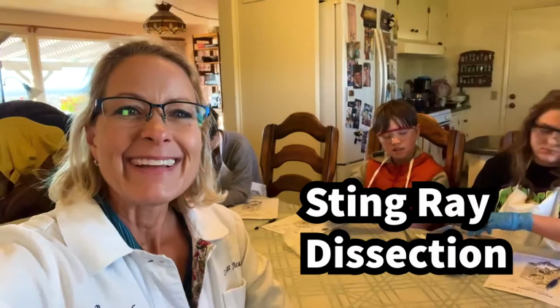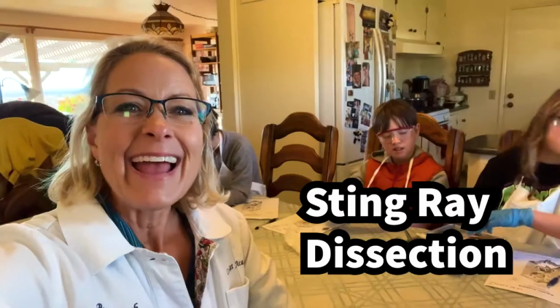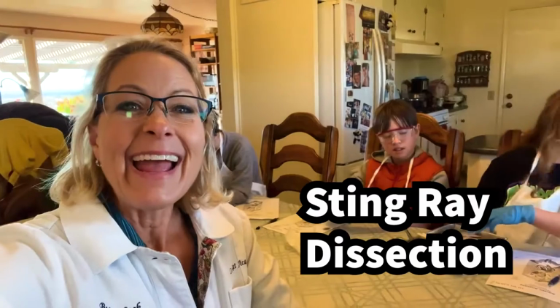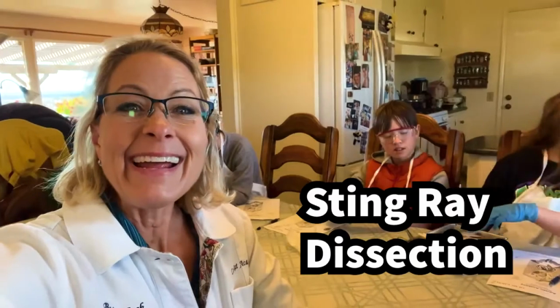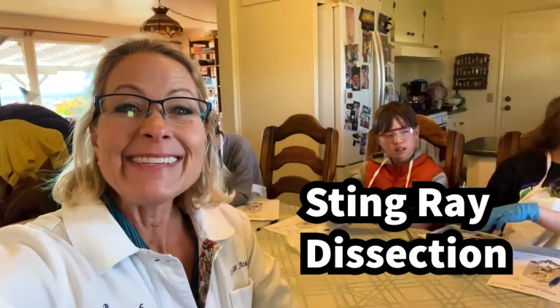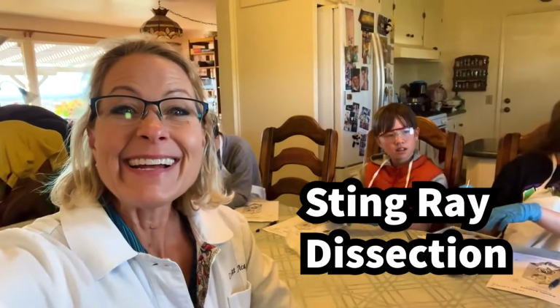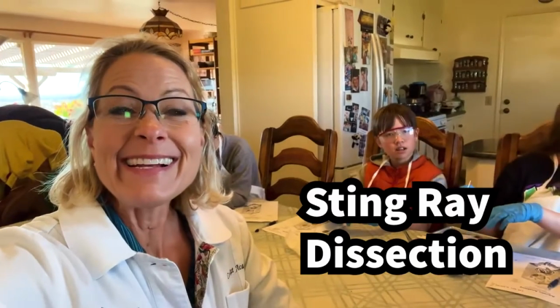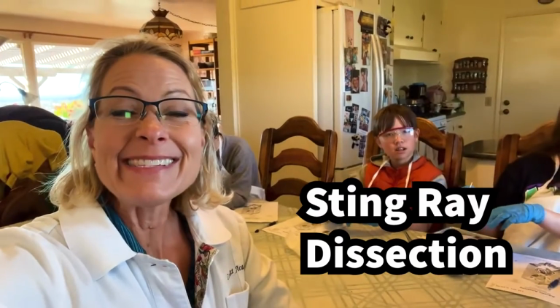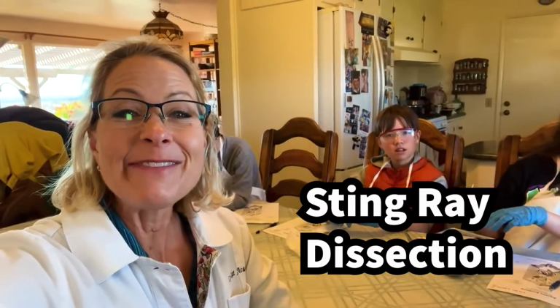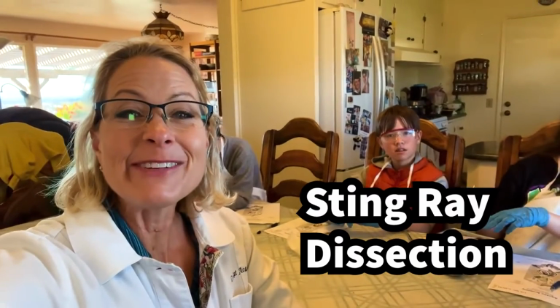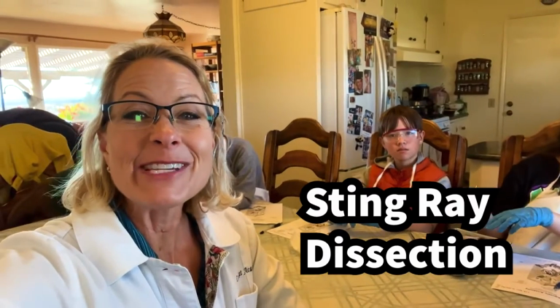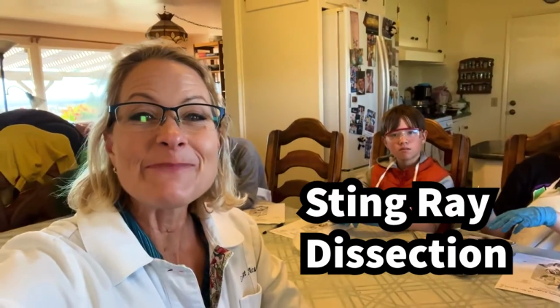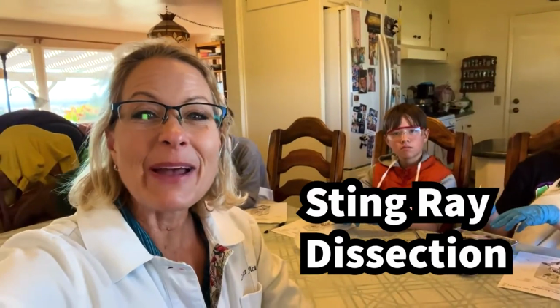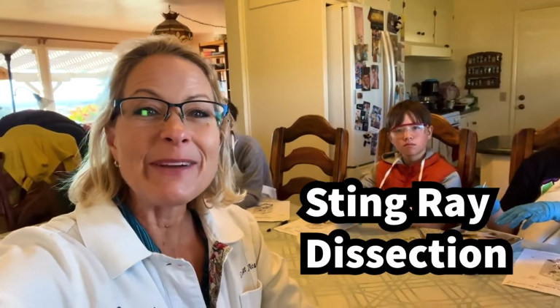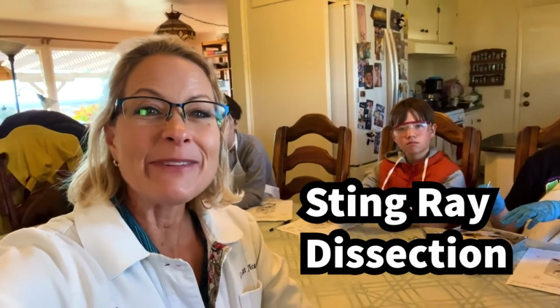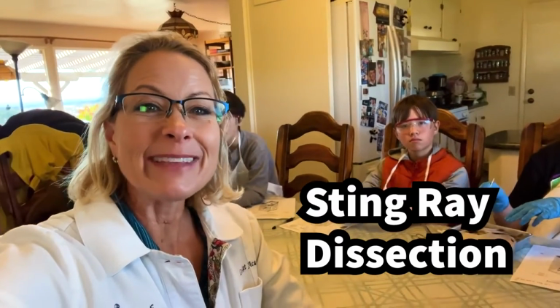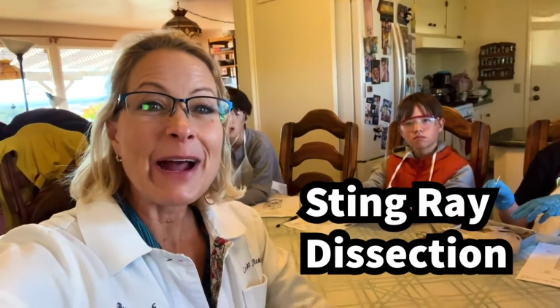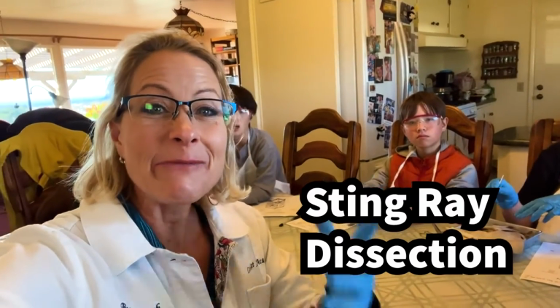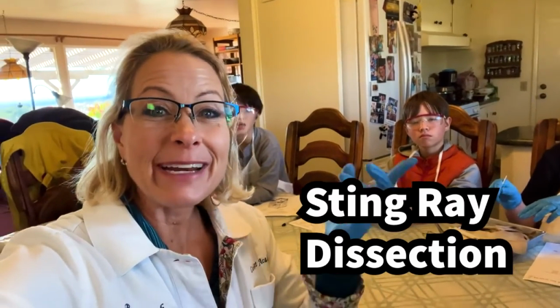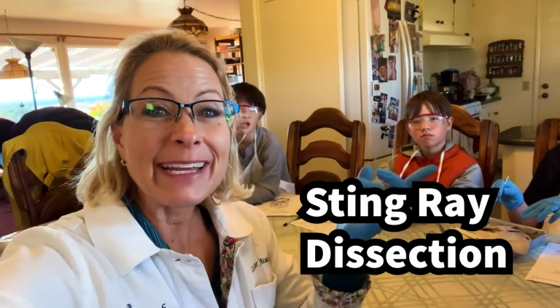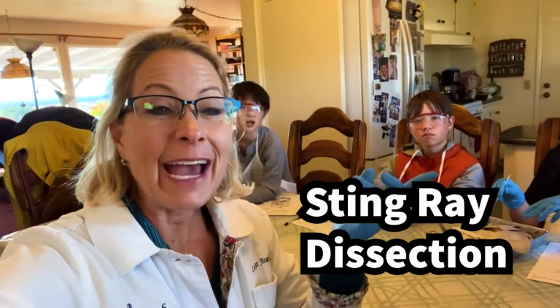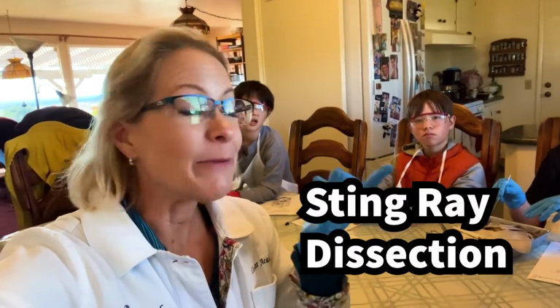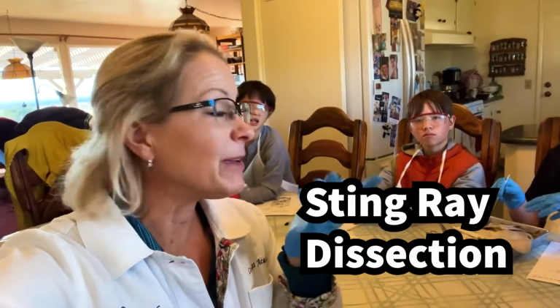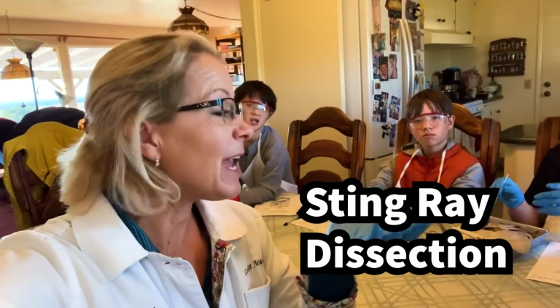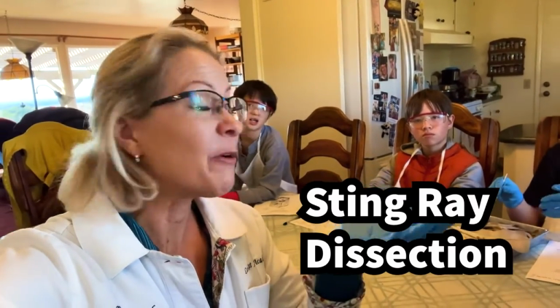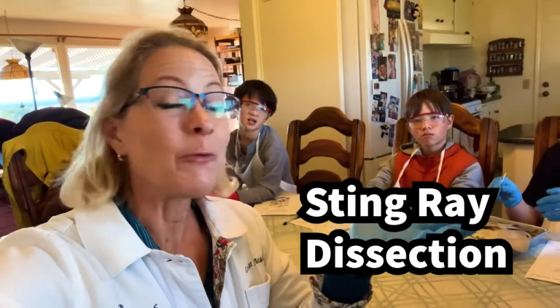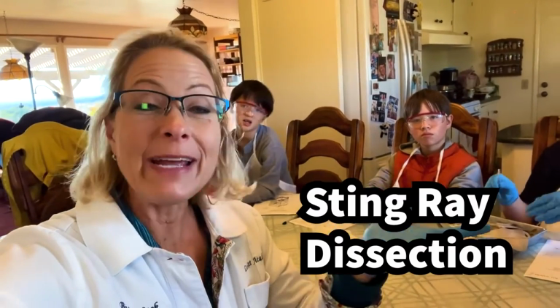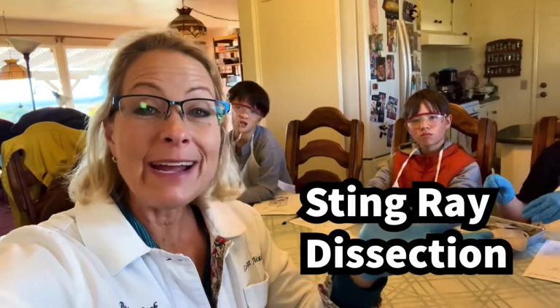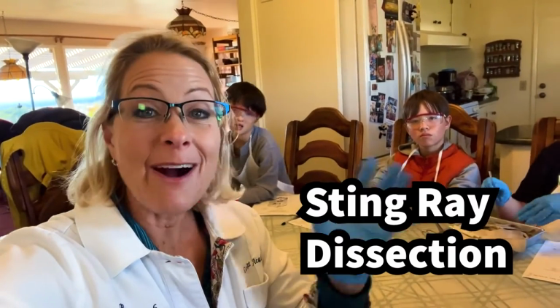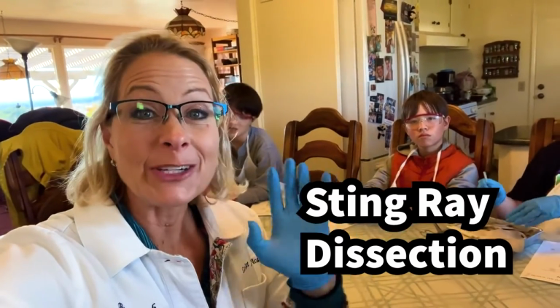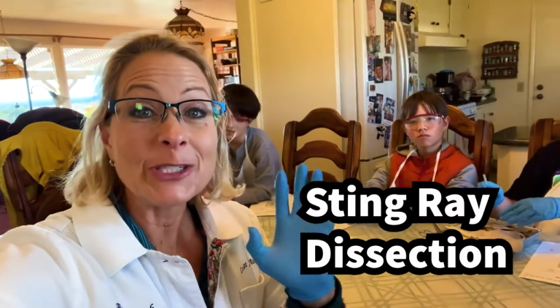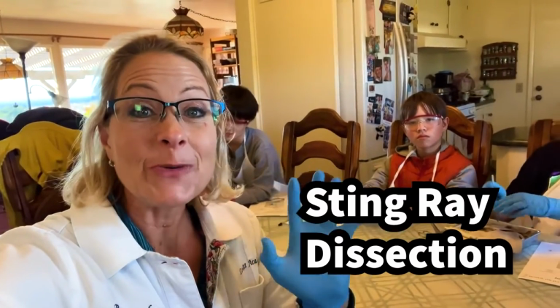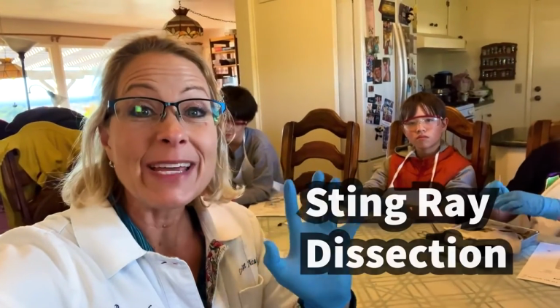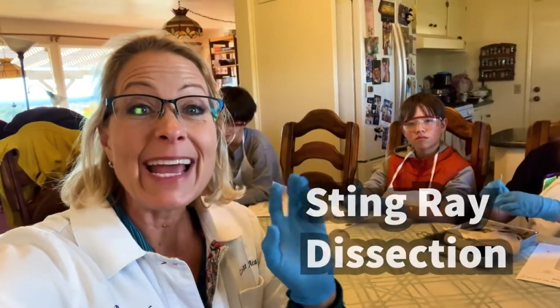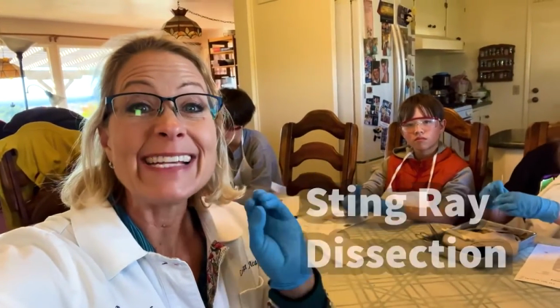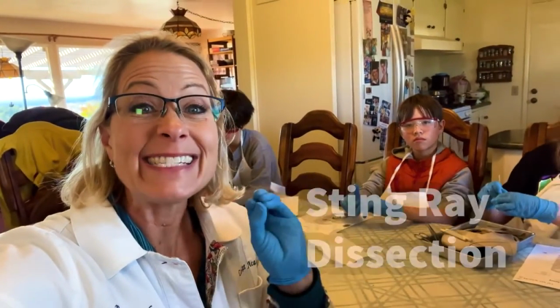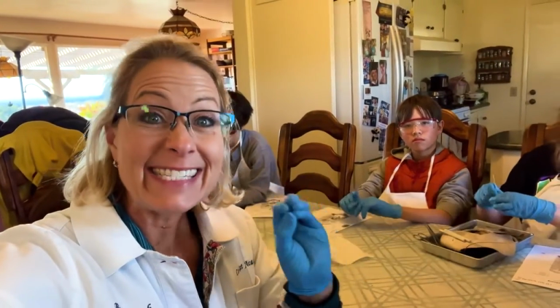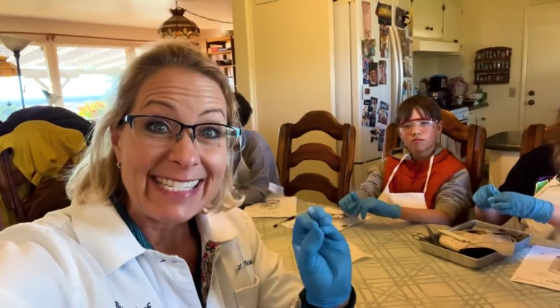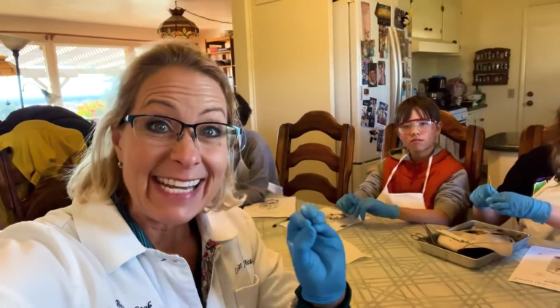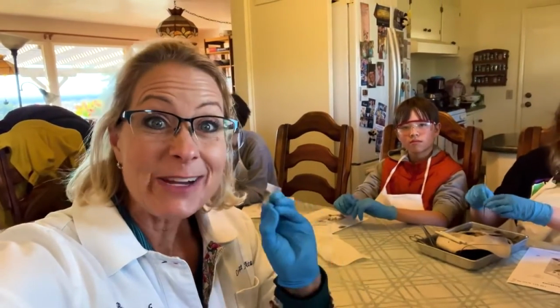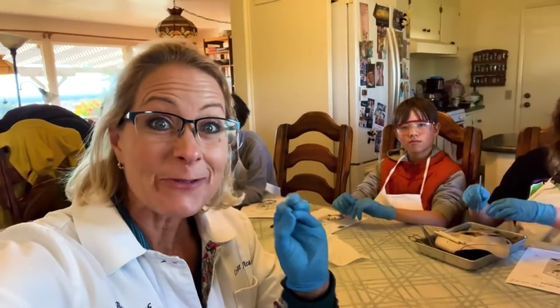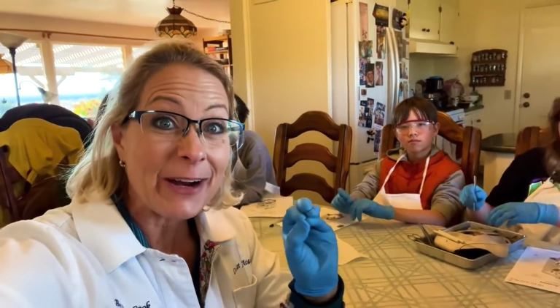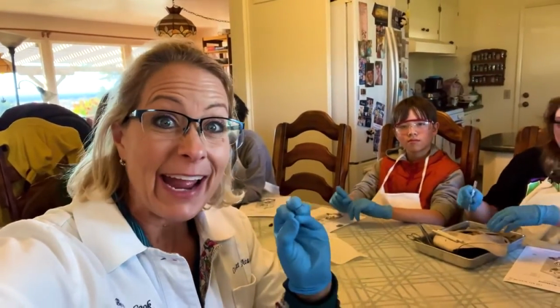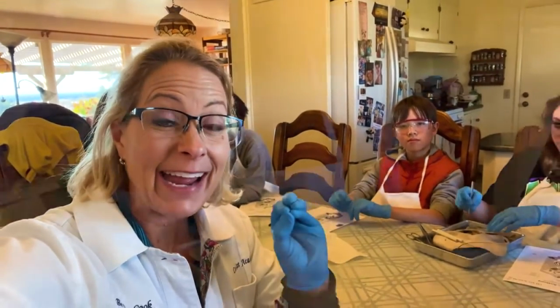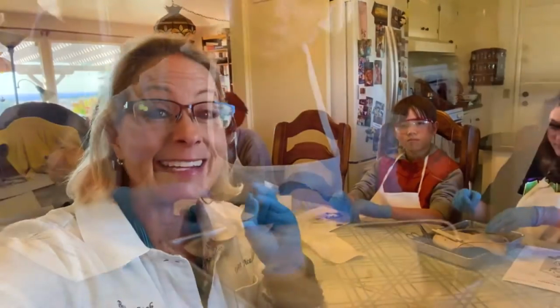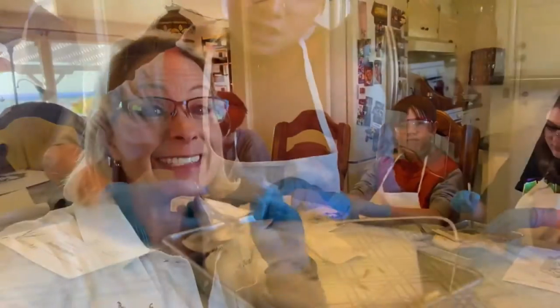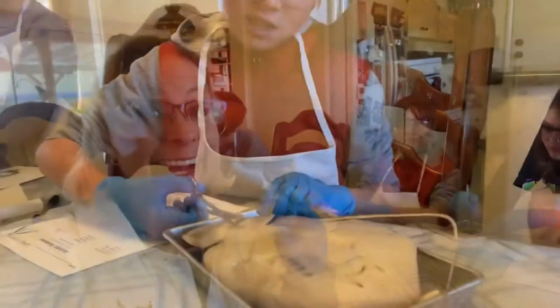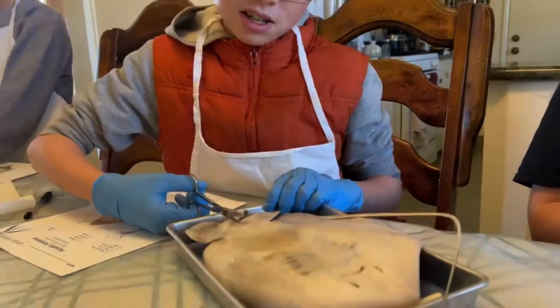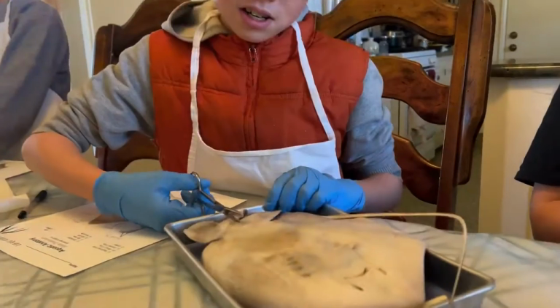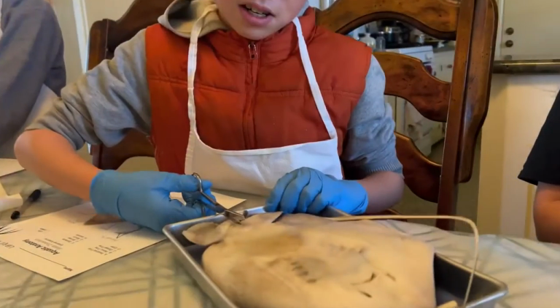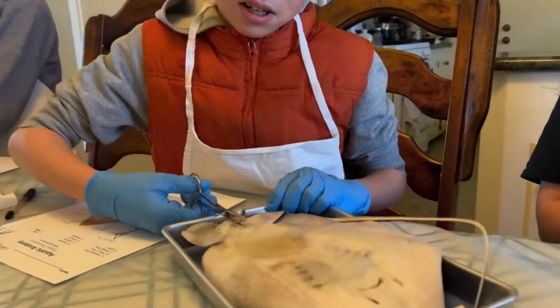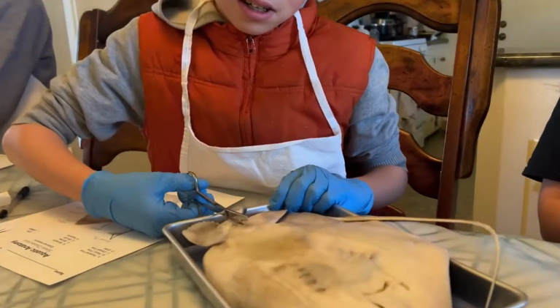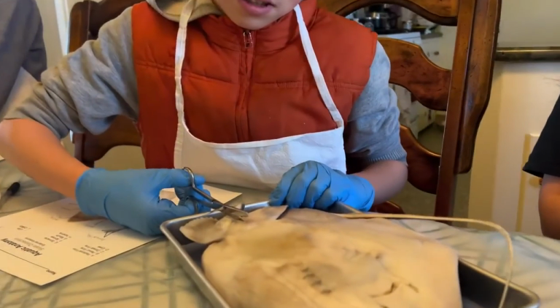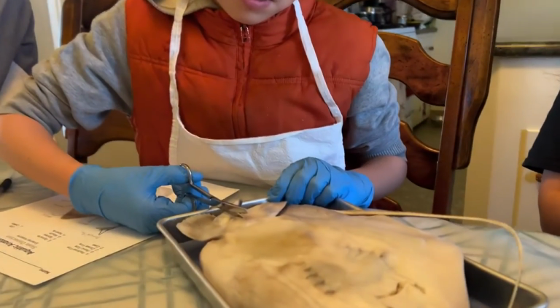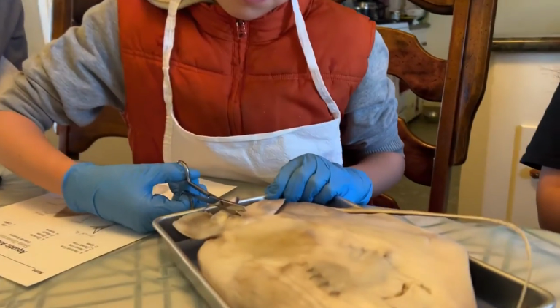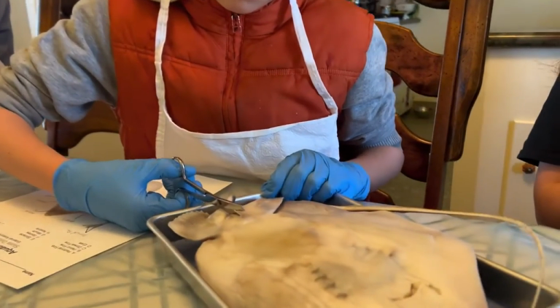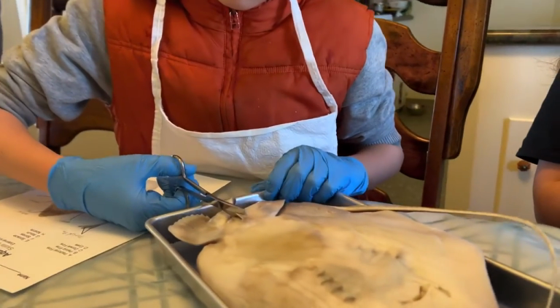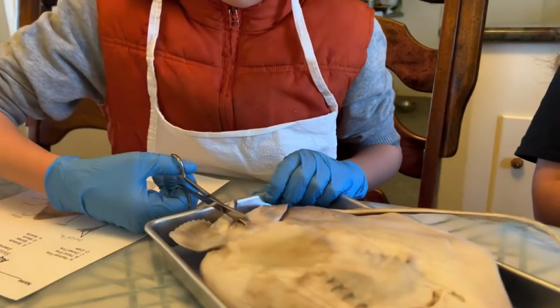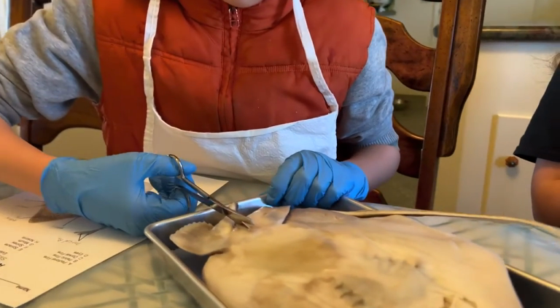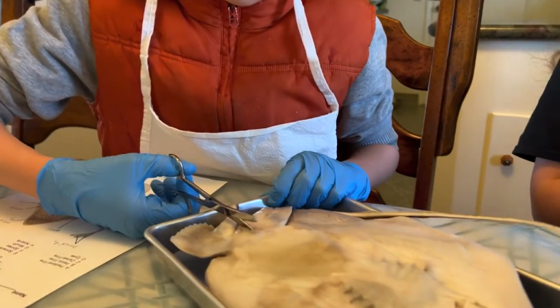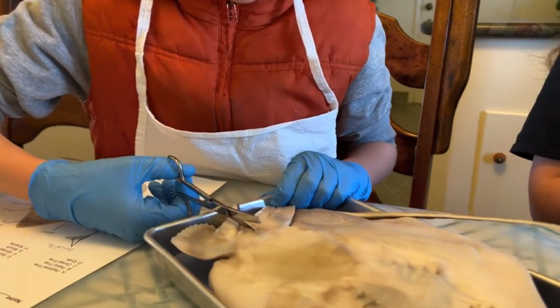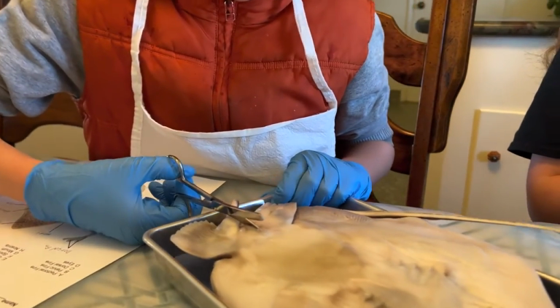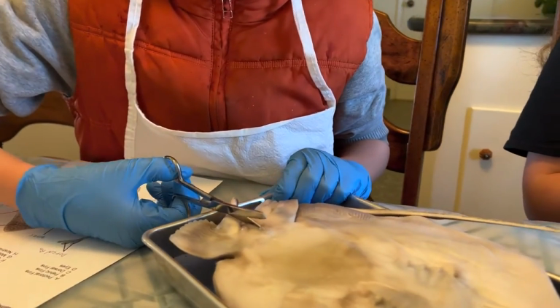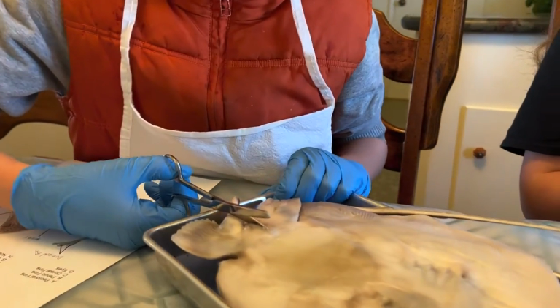Hey Science Lovers, it's Becky with LiveRide Academy and we are doing a stingray dissection. Let's see what these kids are doing.